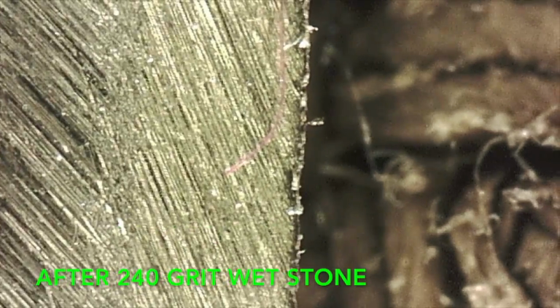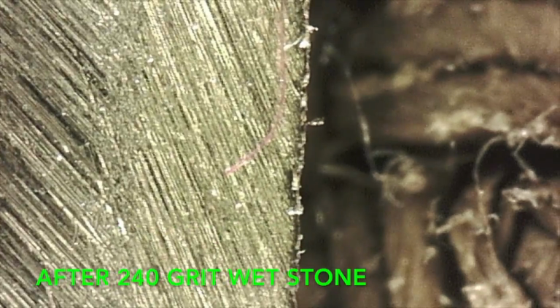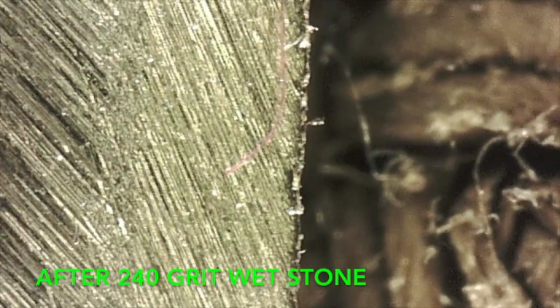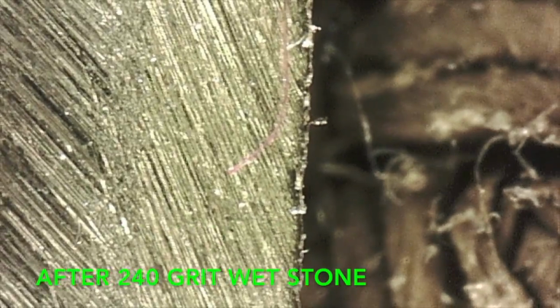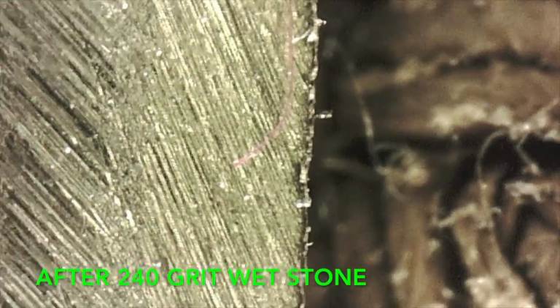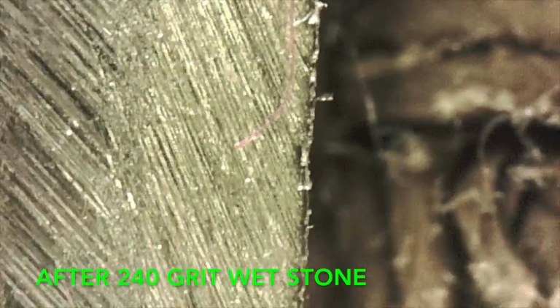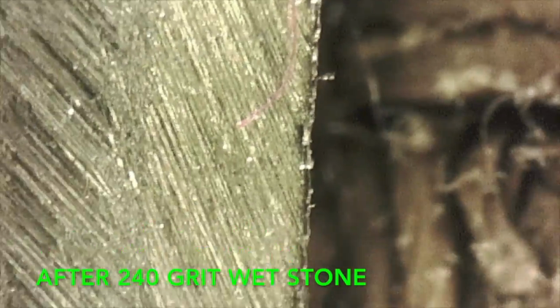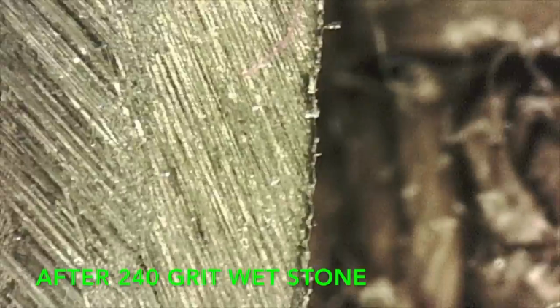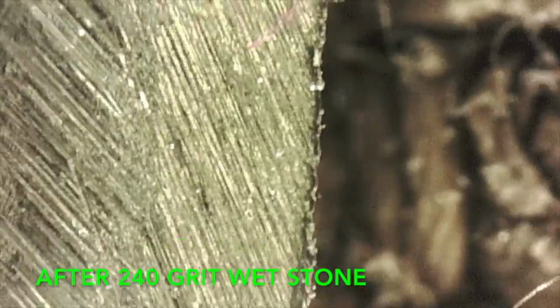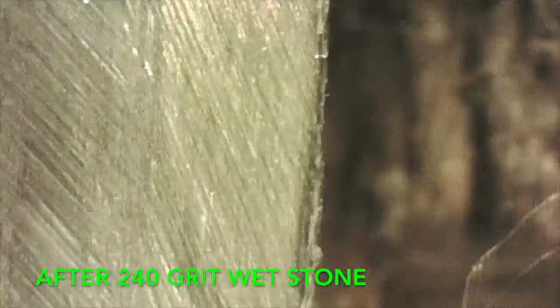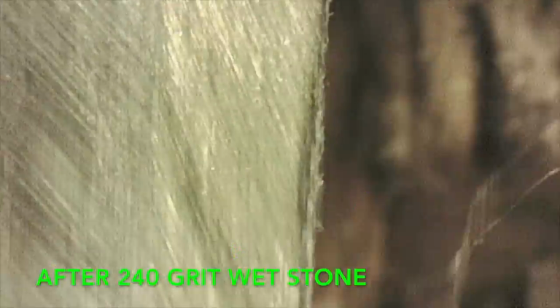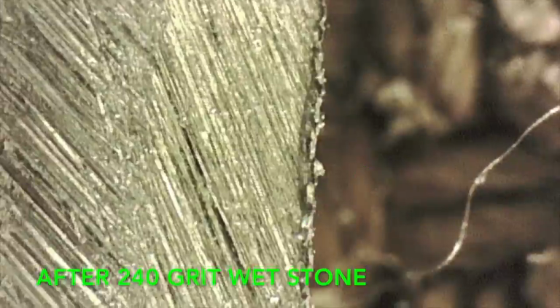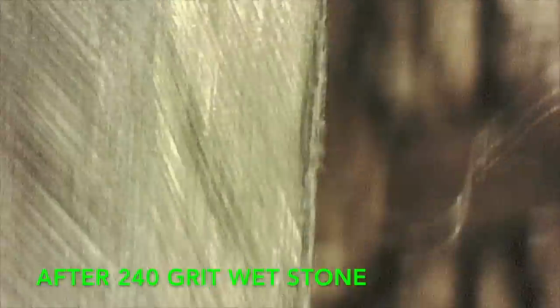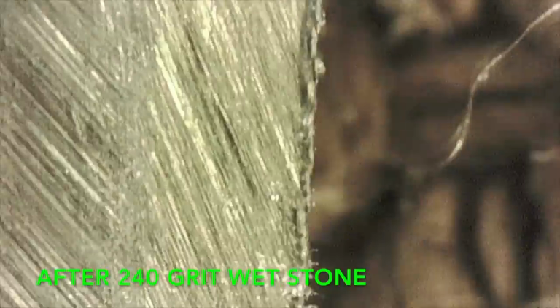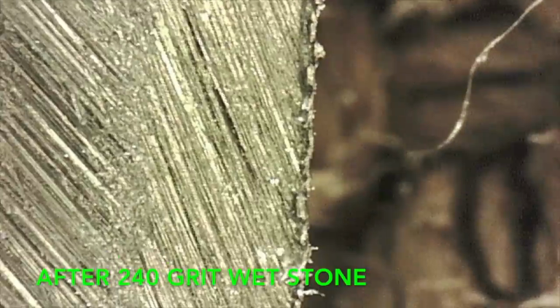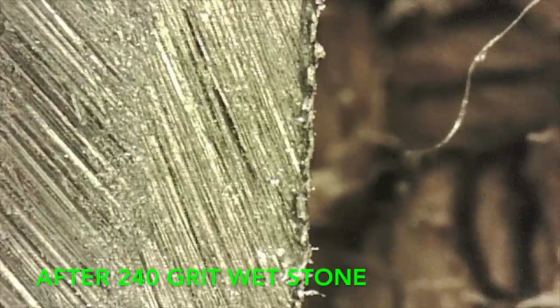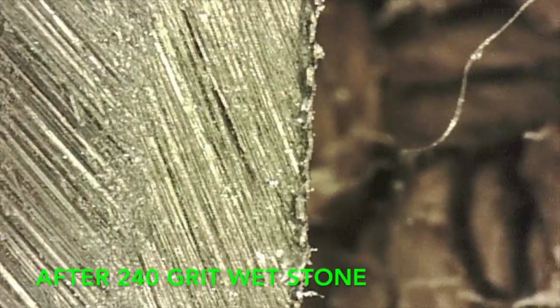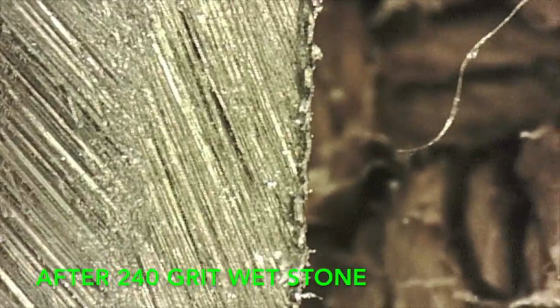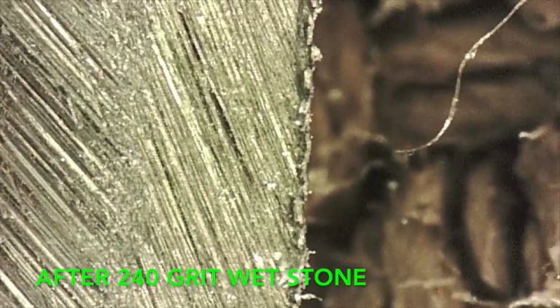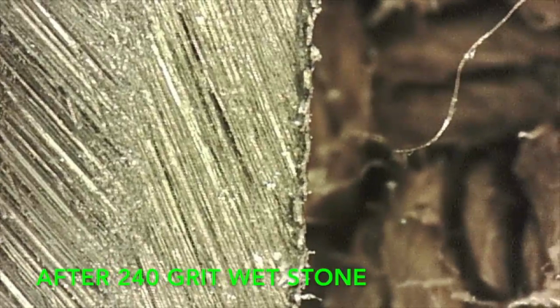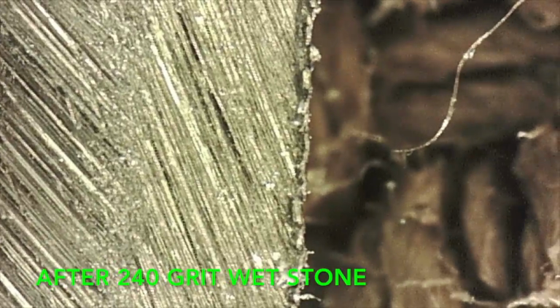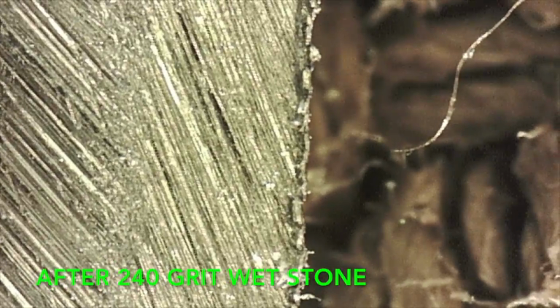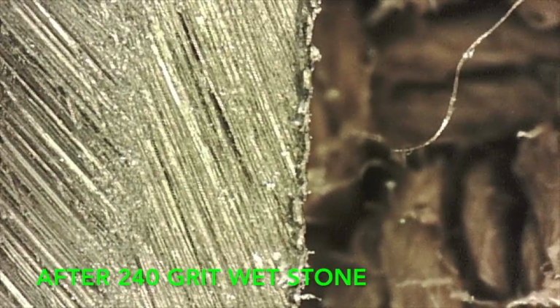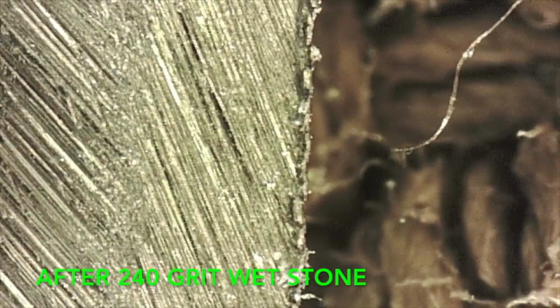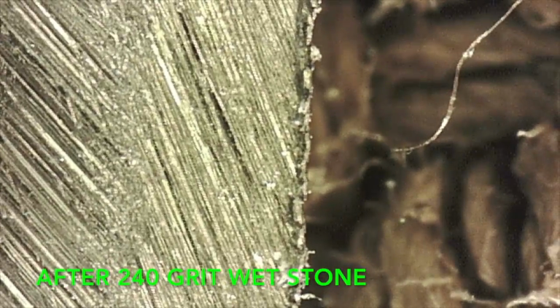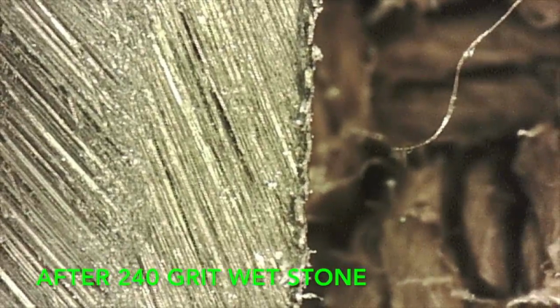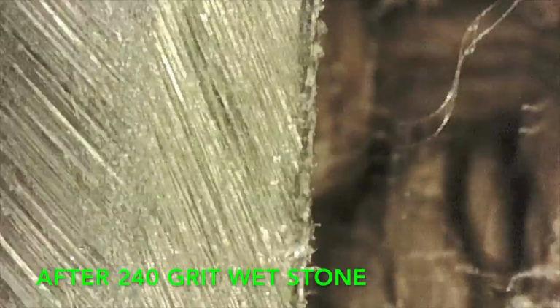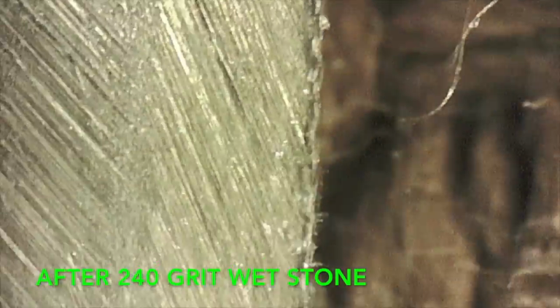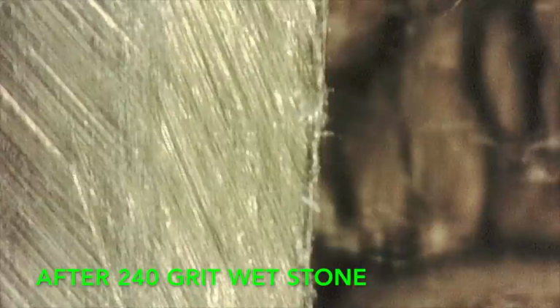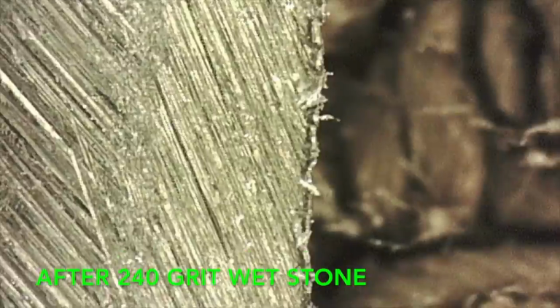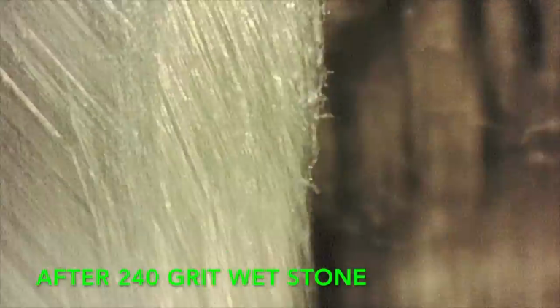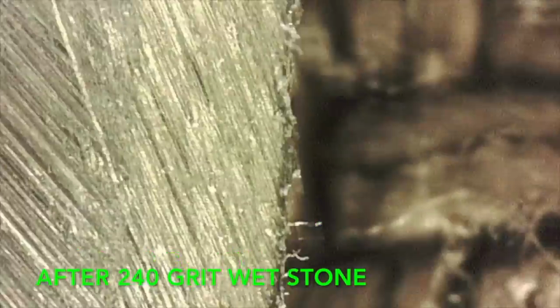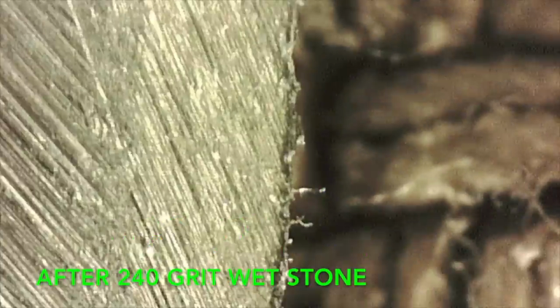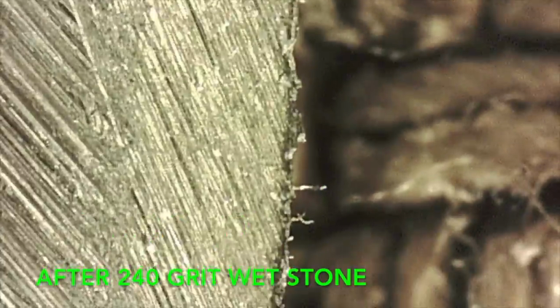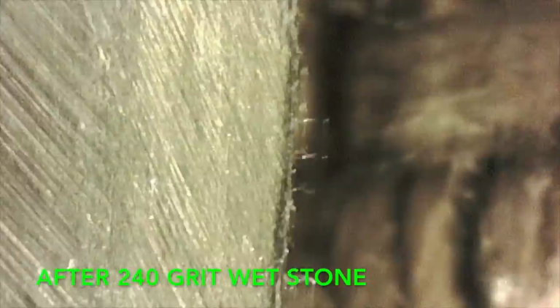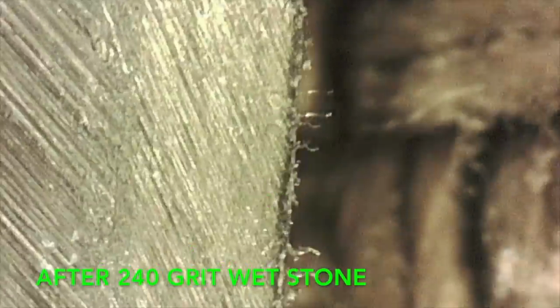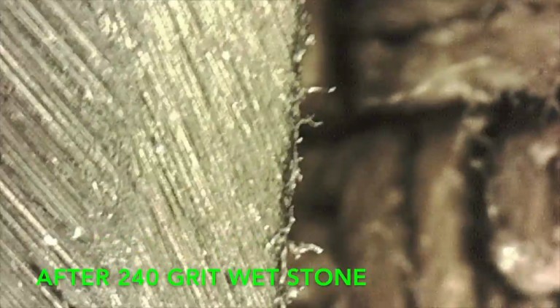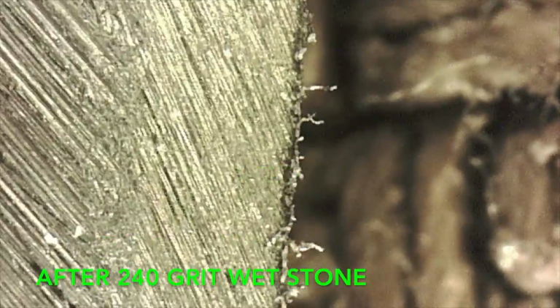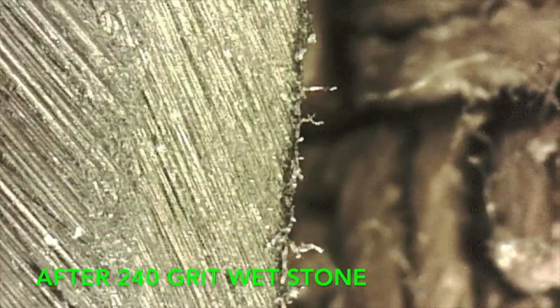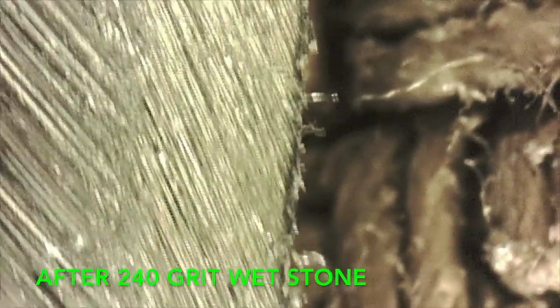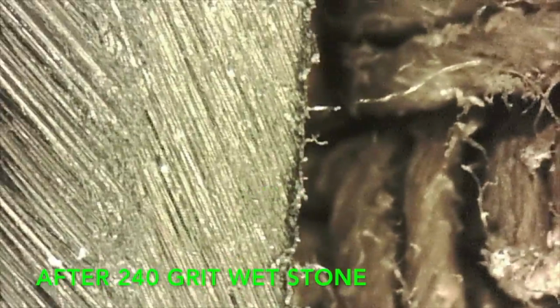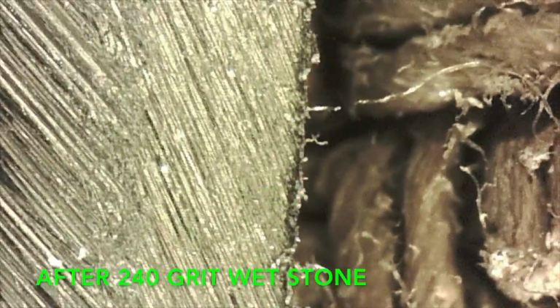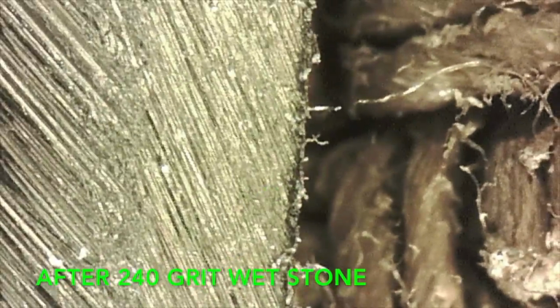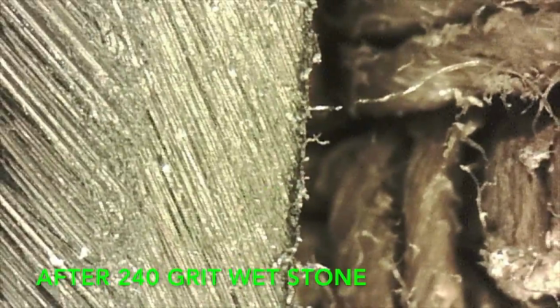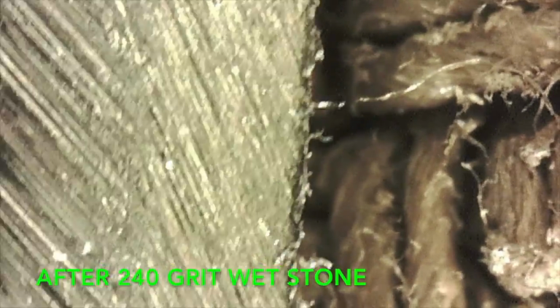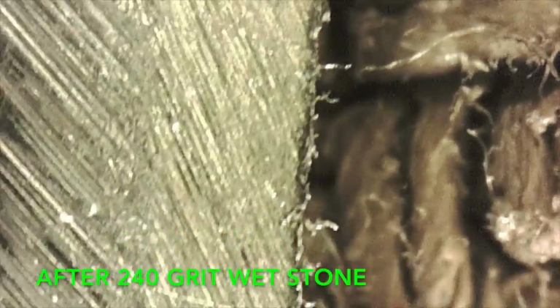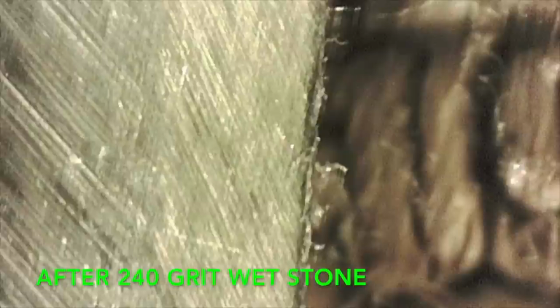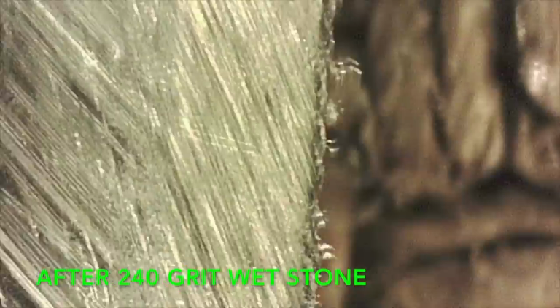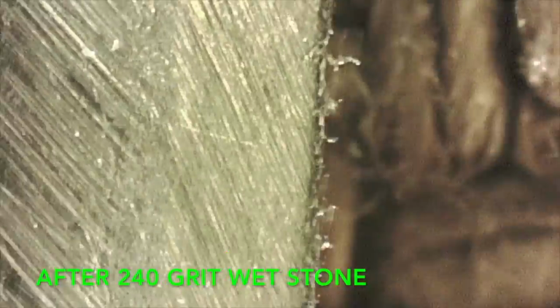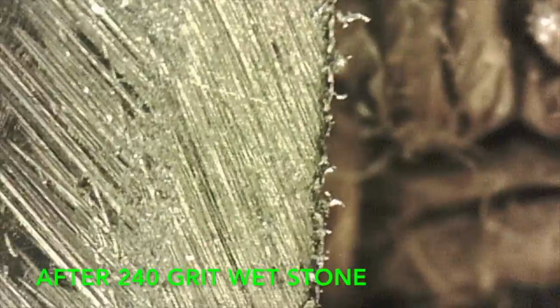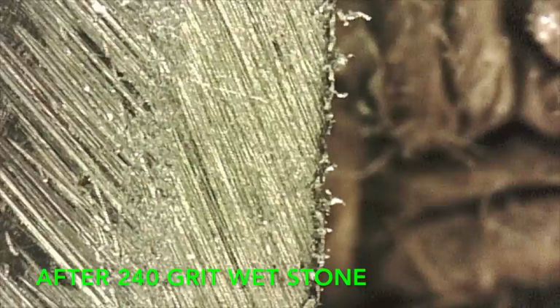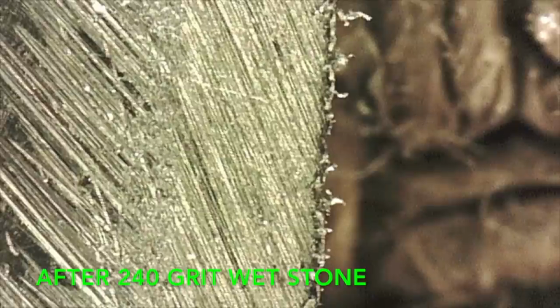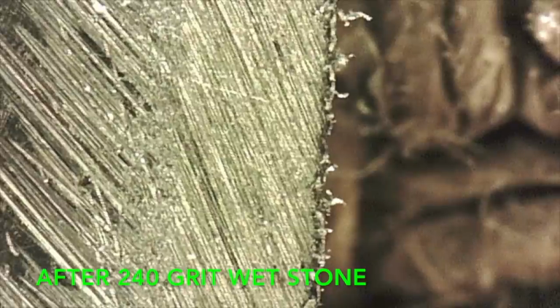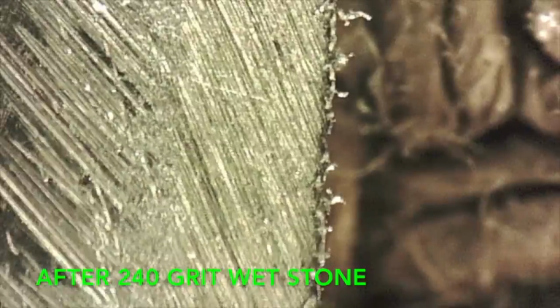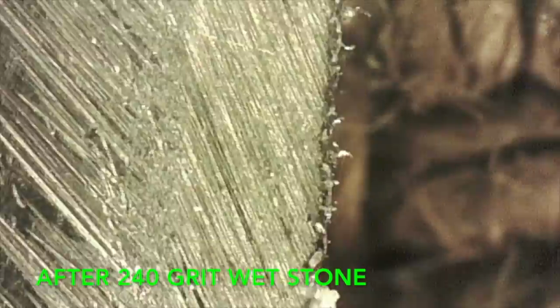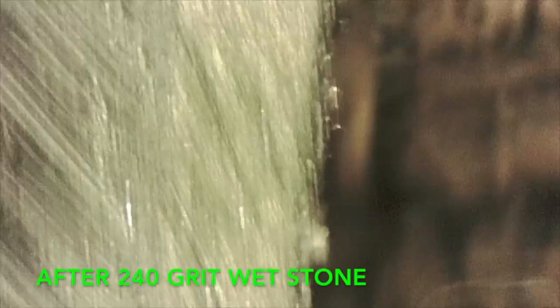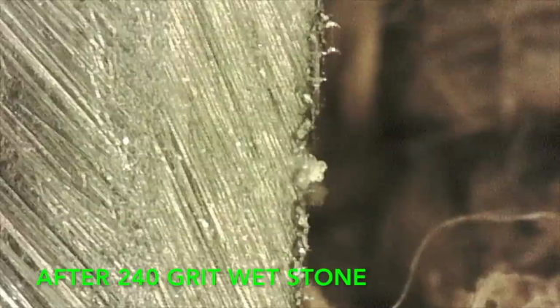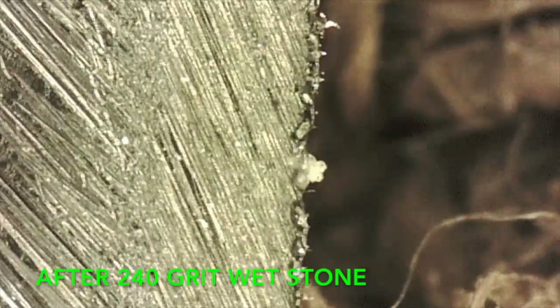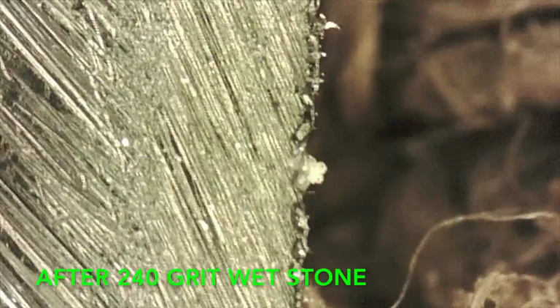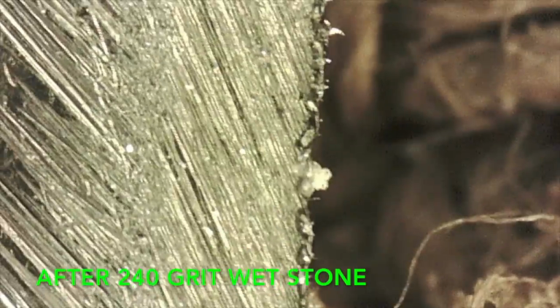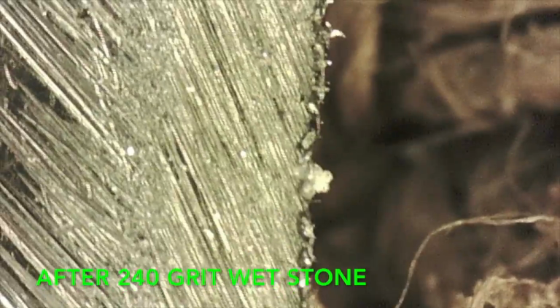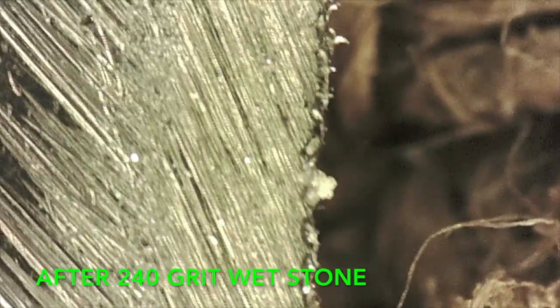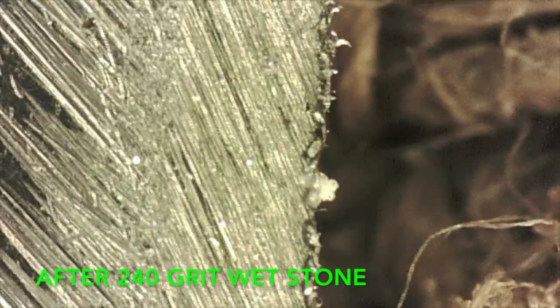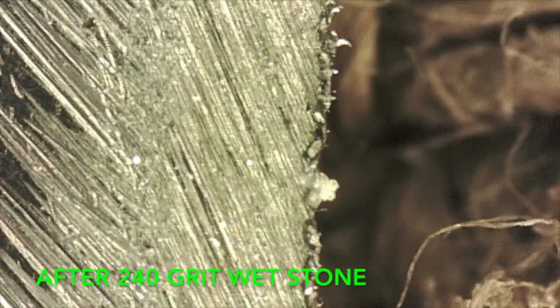This is after the 240 grit whetstone. As you can see, it did a much better job than the 220 grit diamond stone.